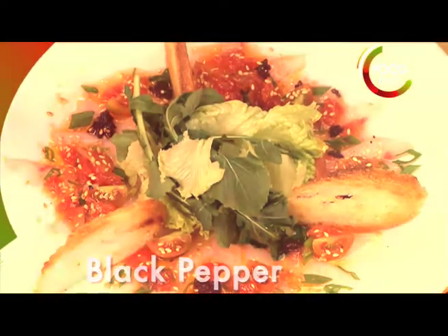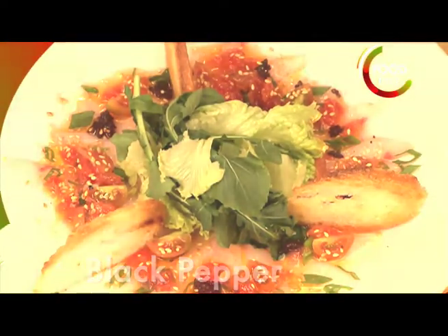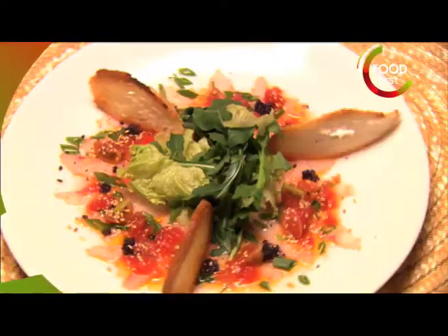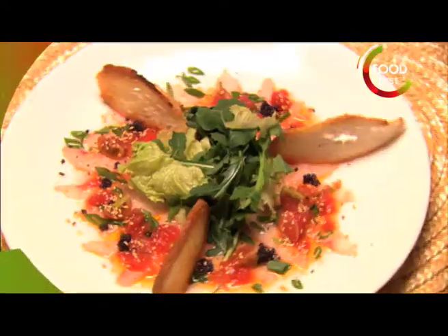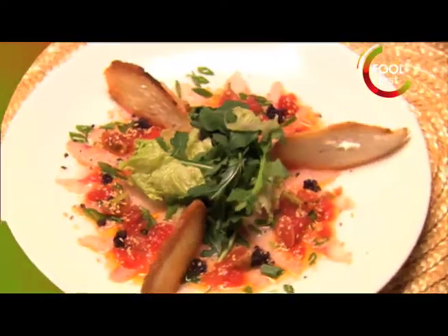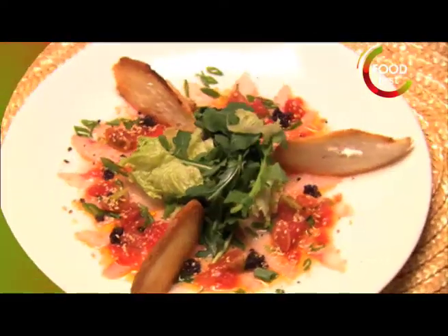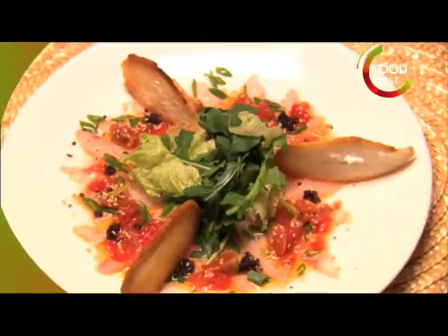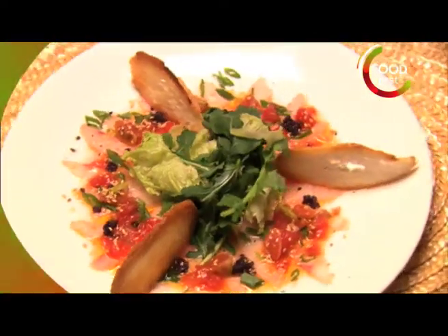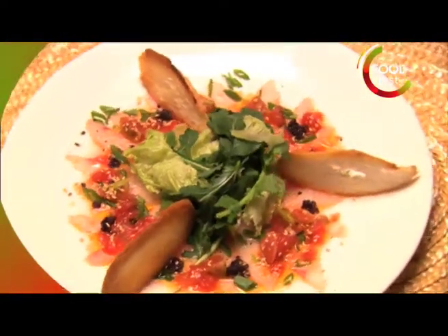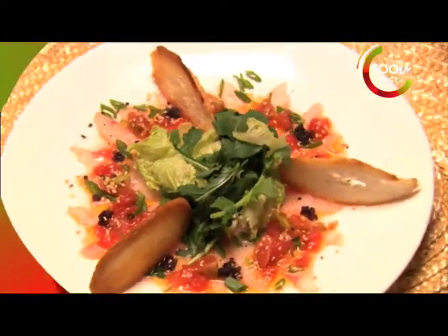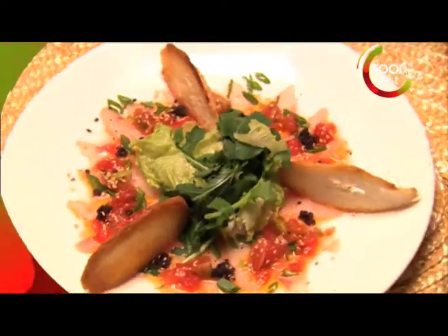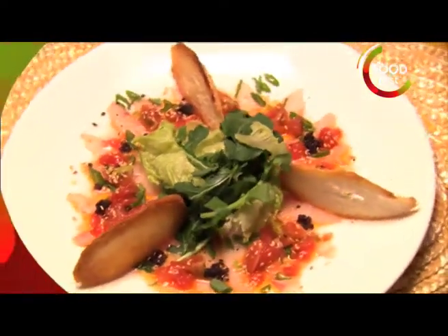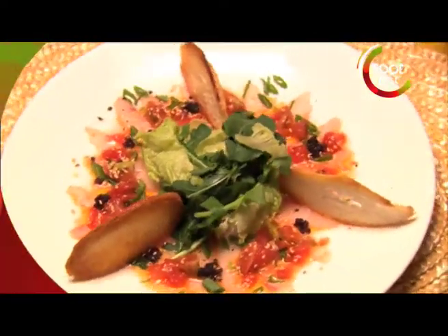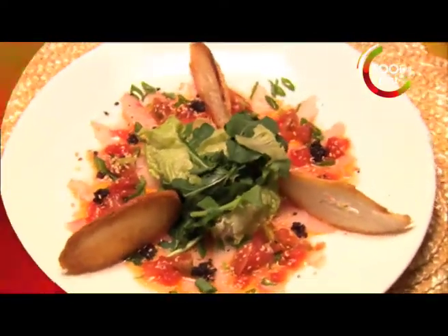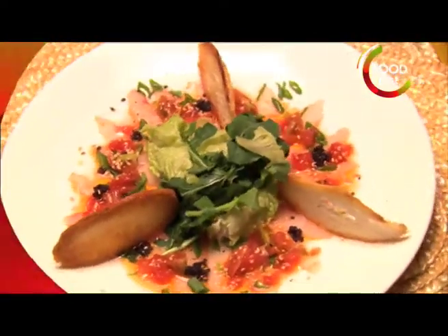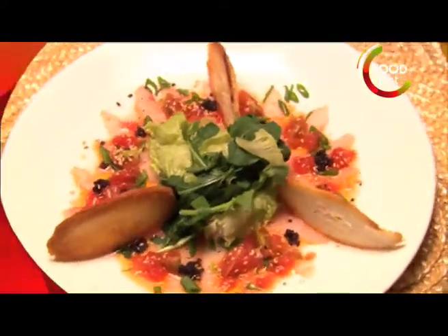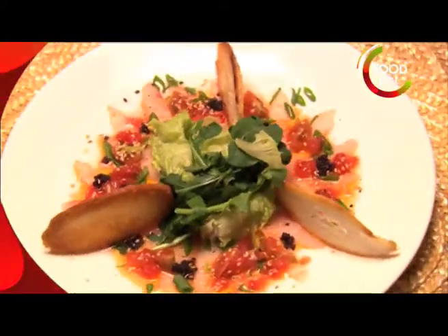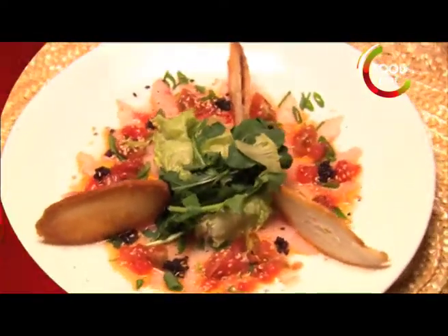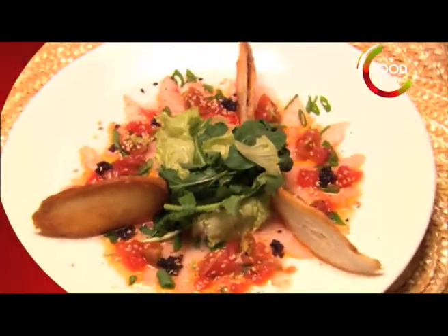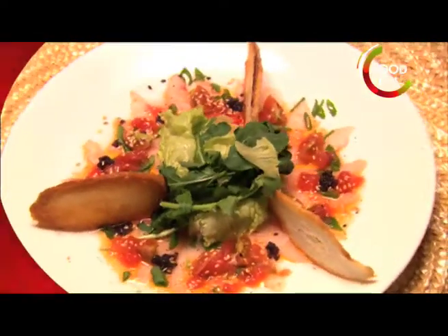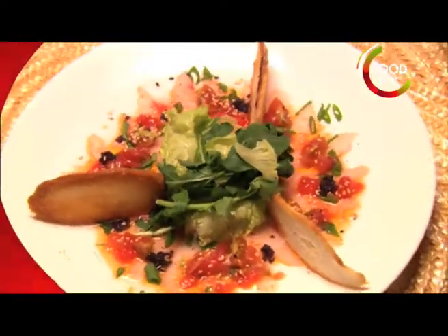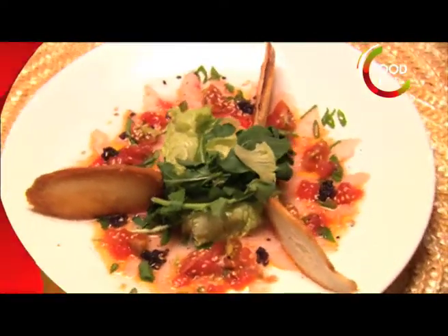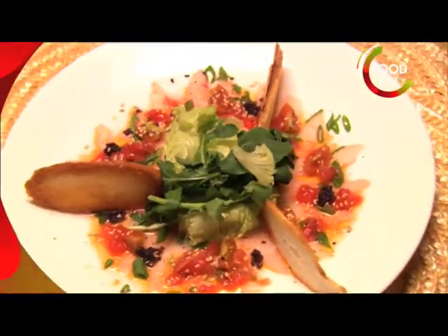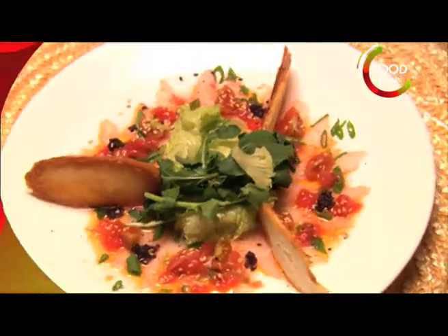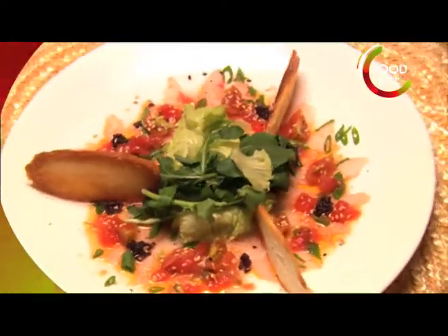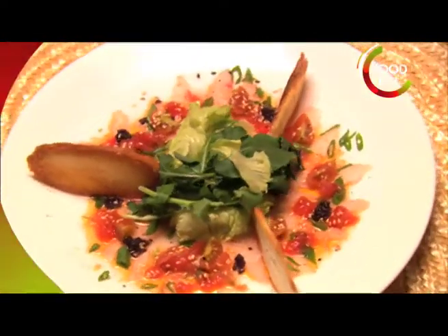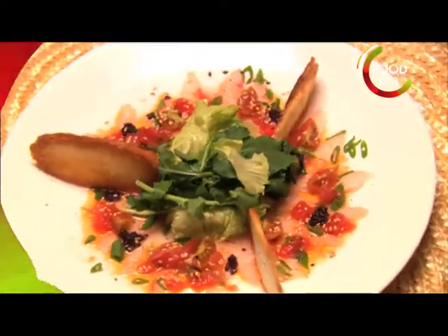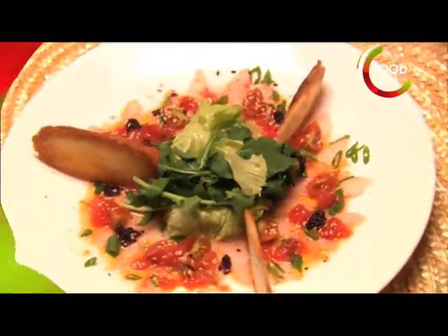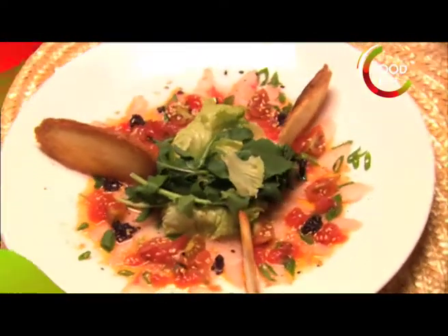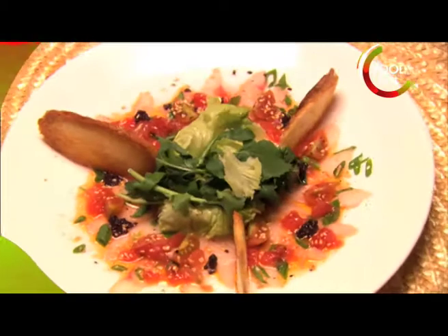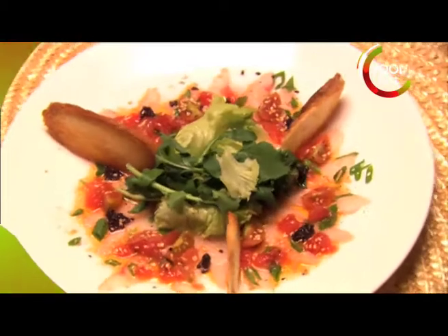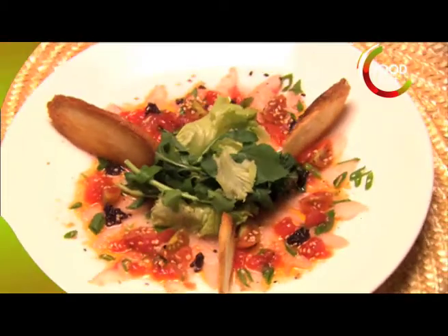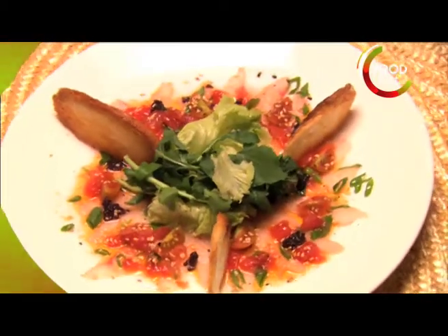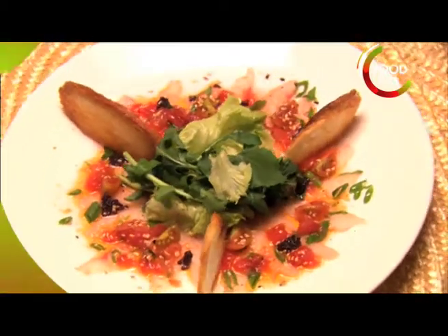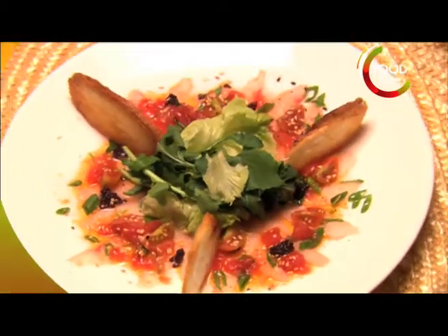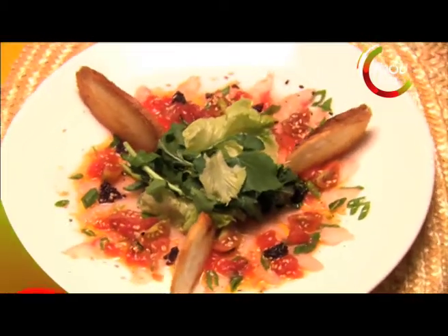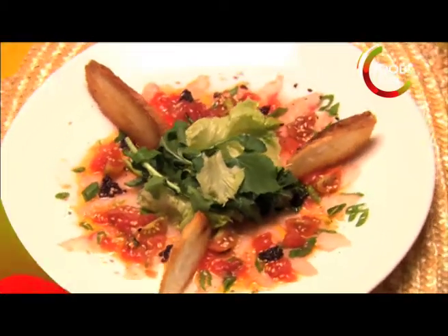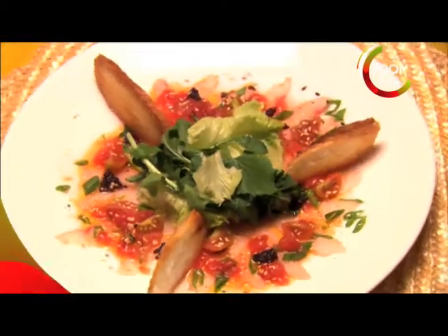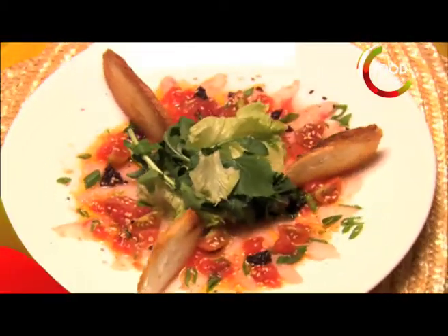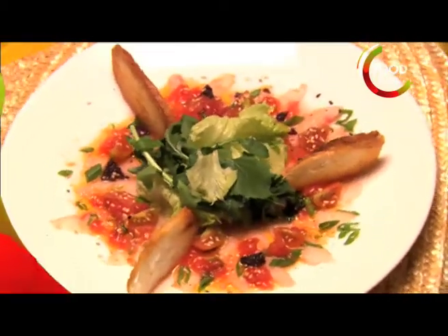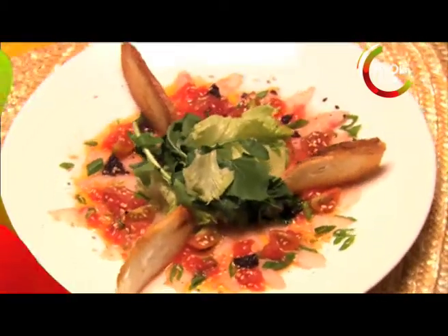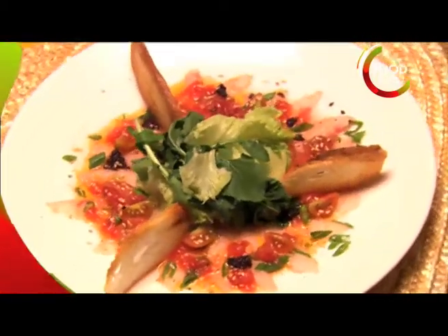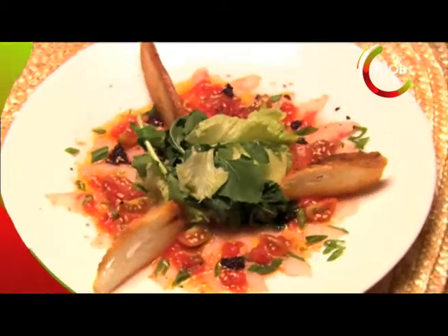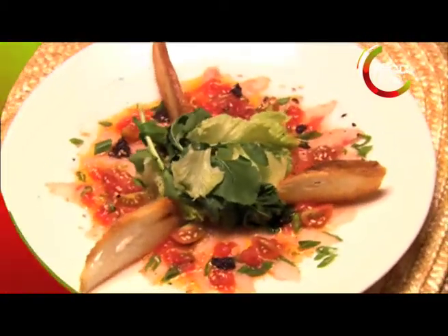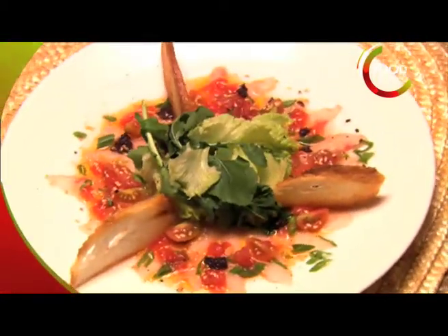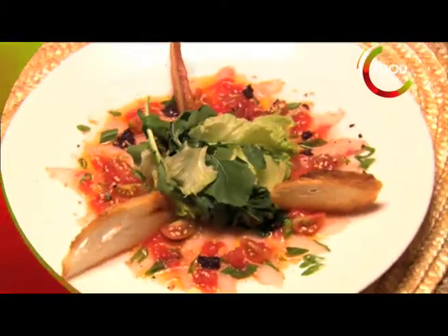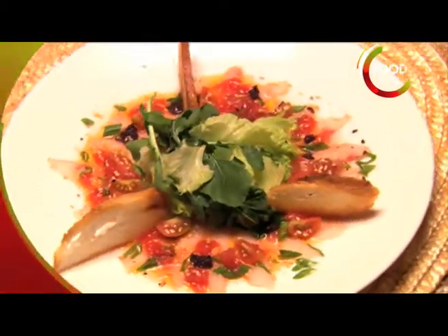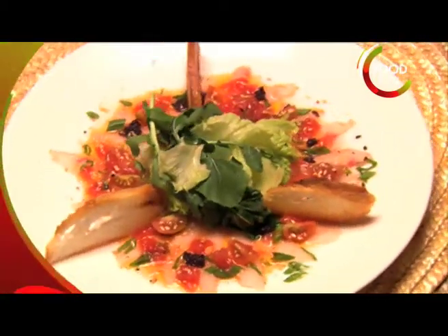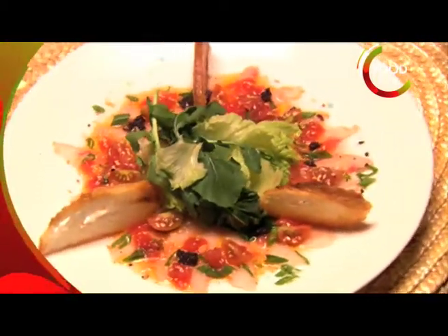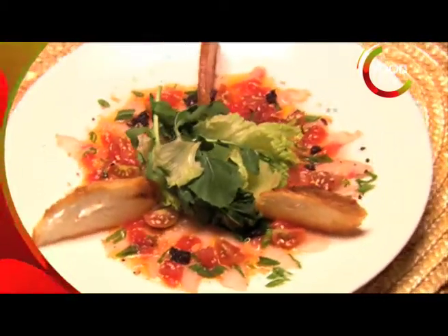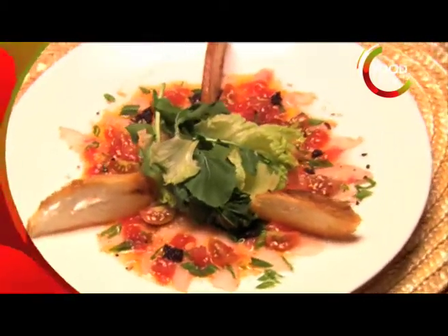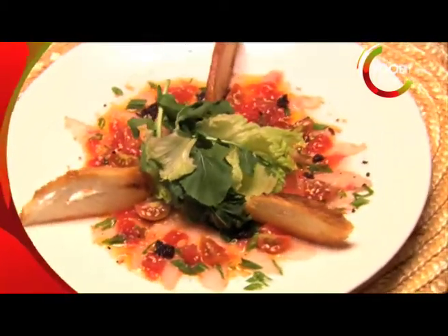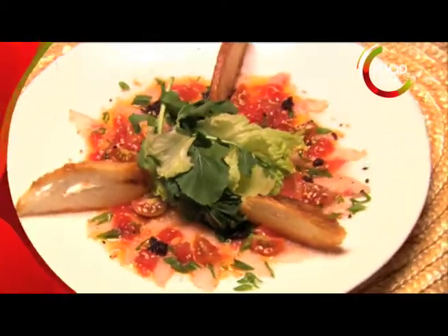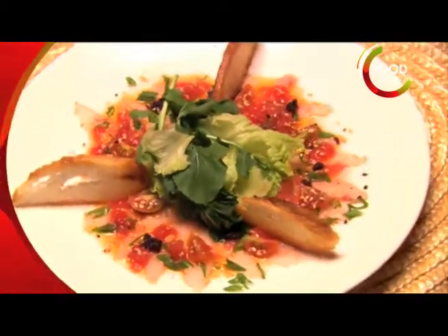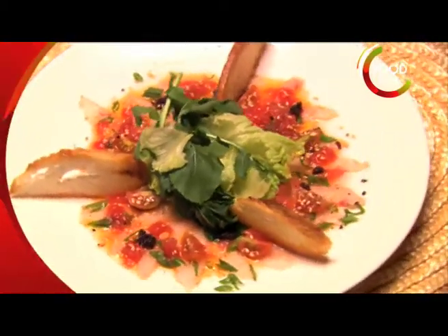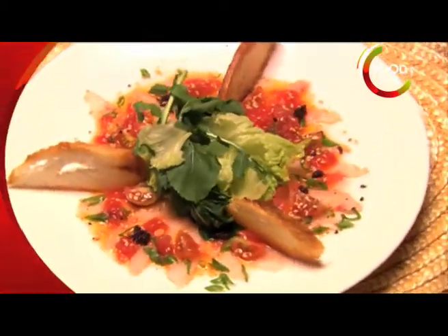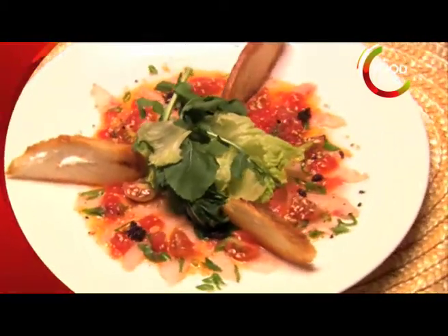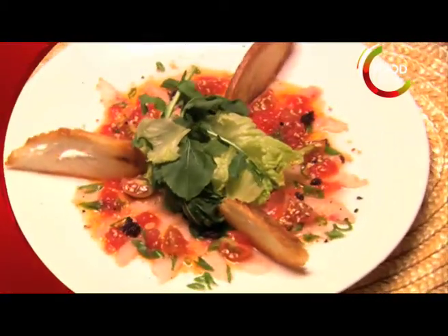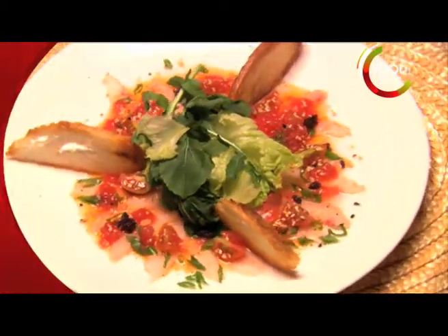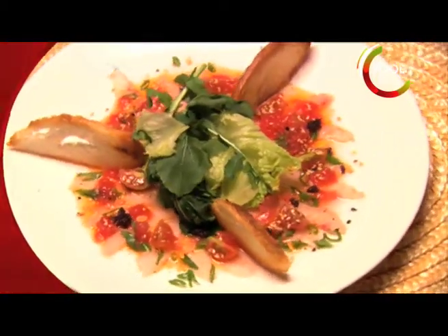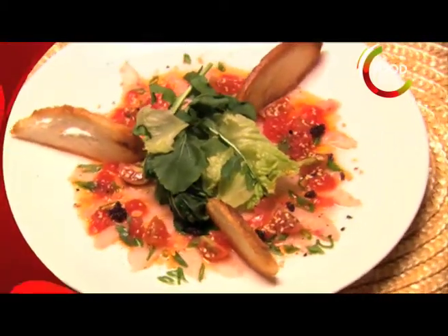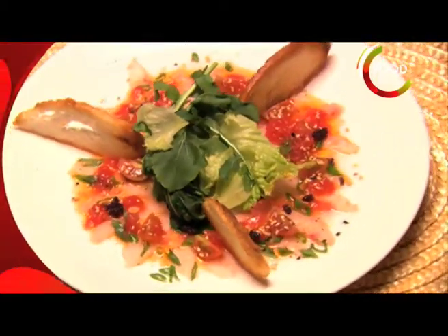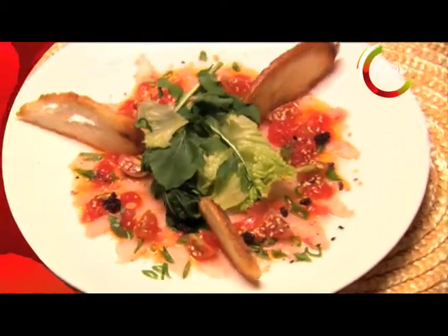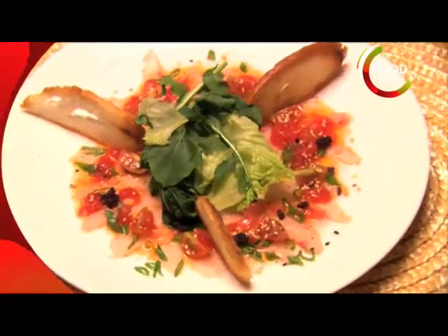And here you have it. We've got snapper carpaccio with watermelon vinaigrette, mixed salad, and crispy, crispy crostinis.